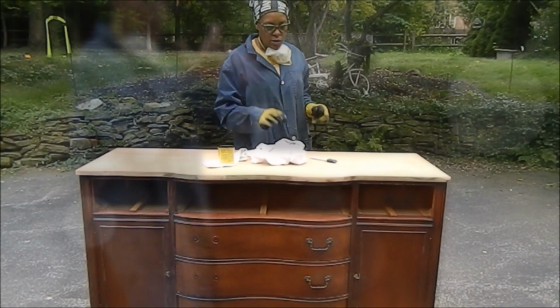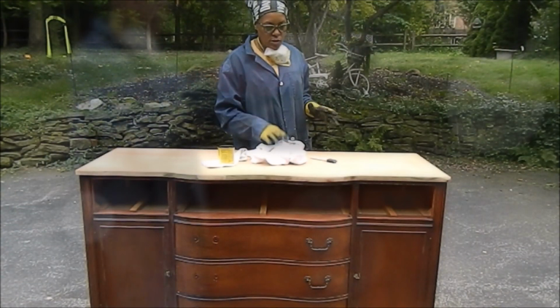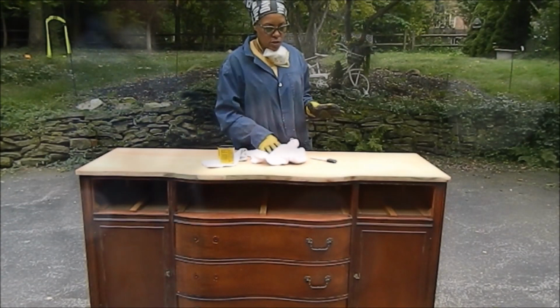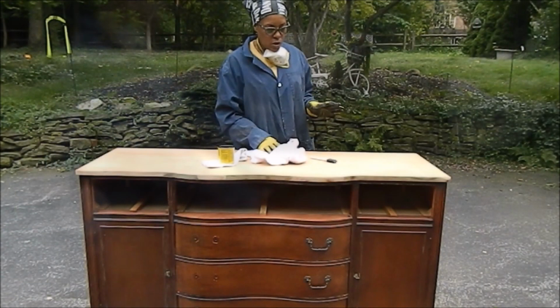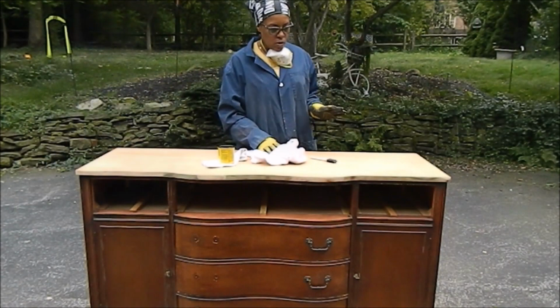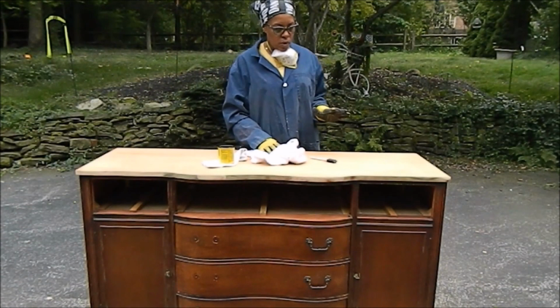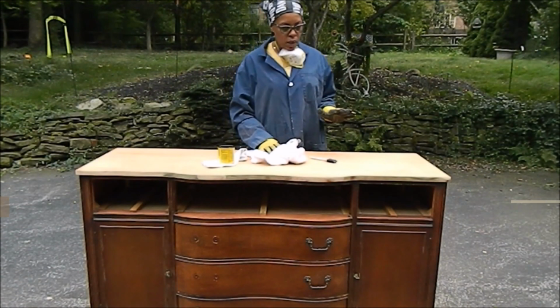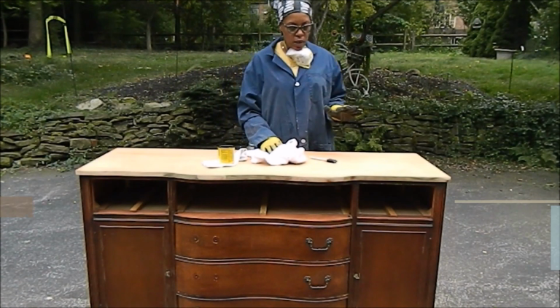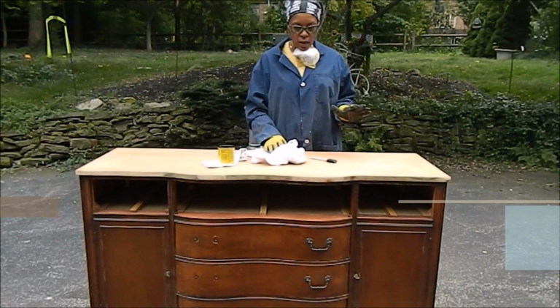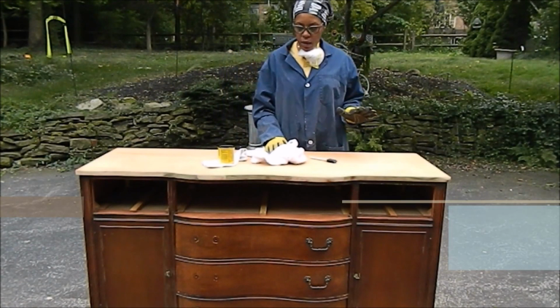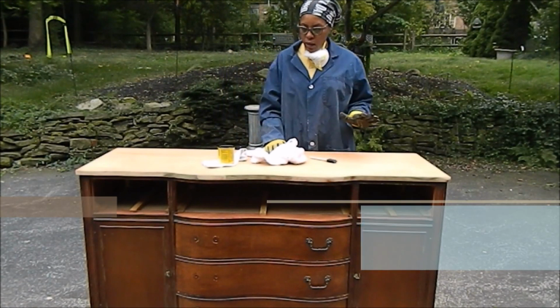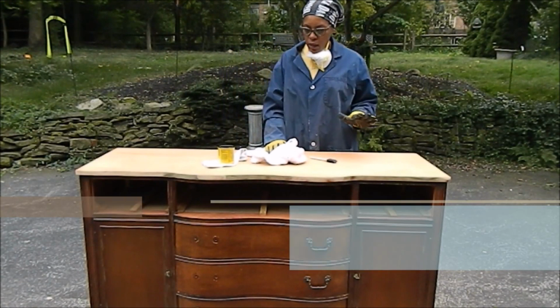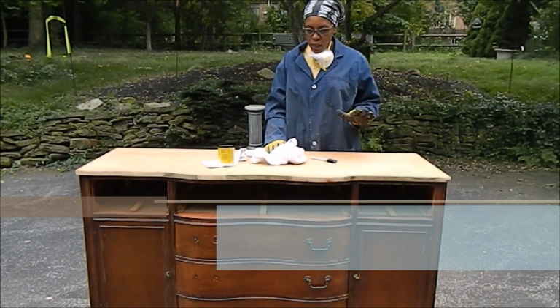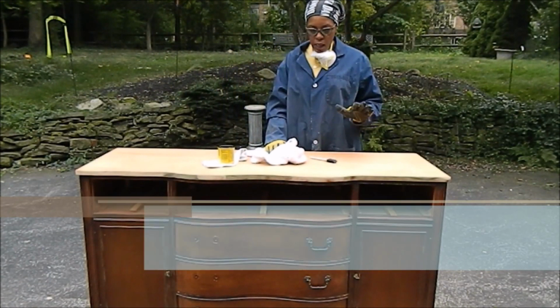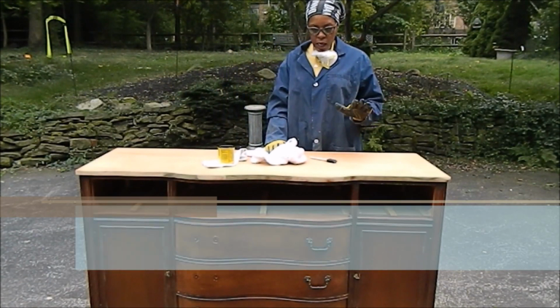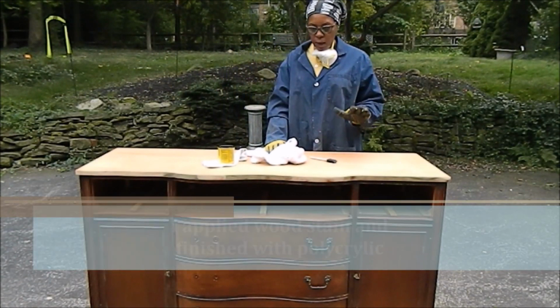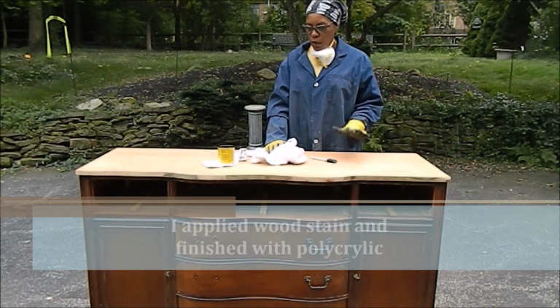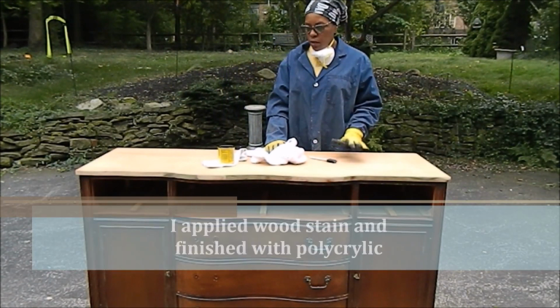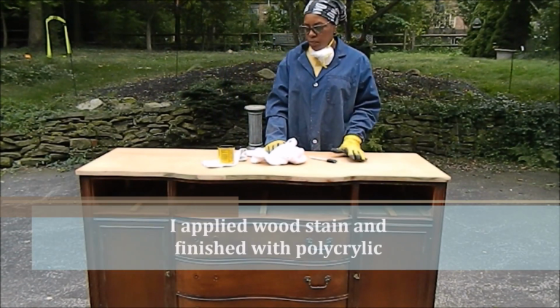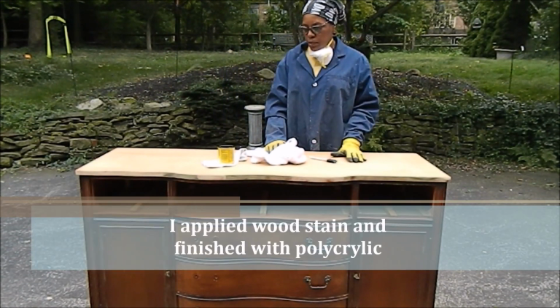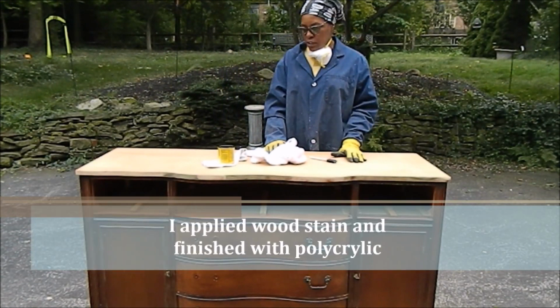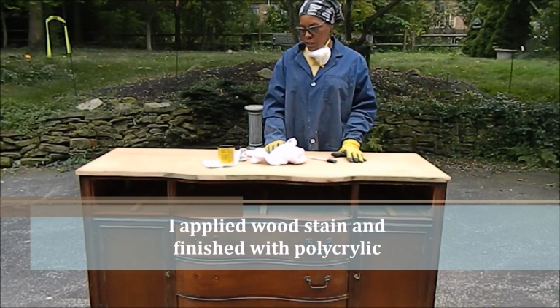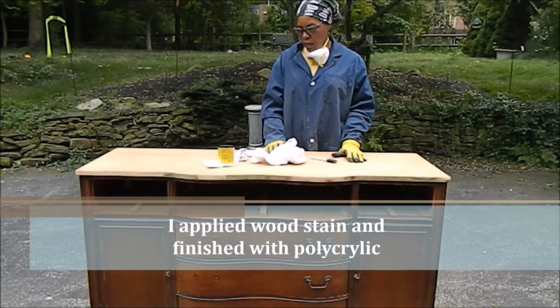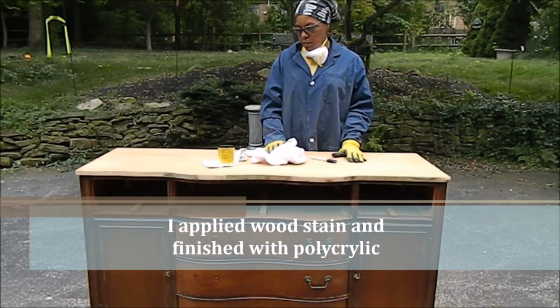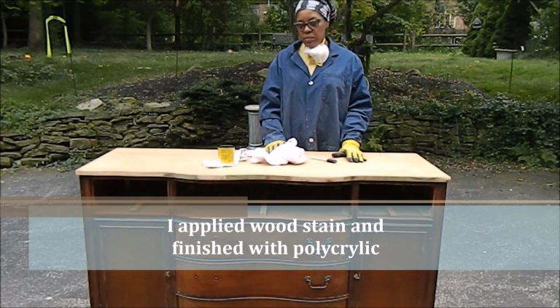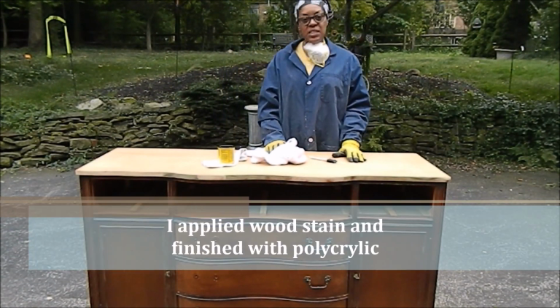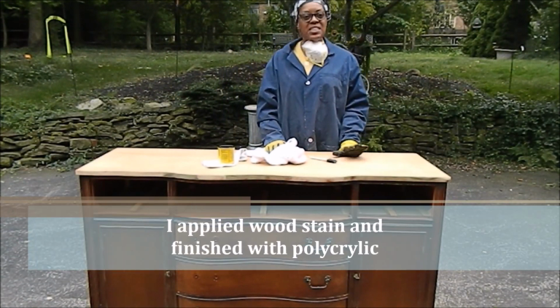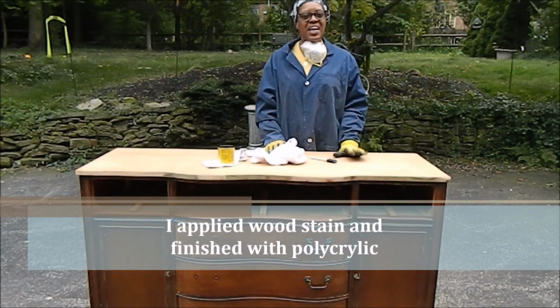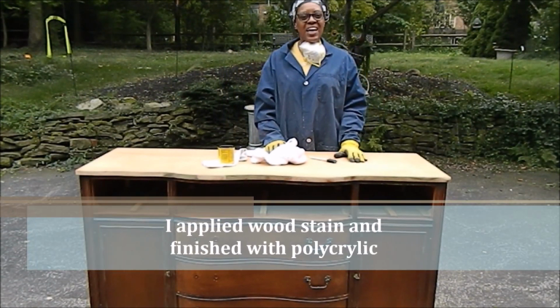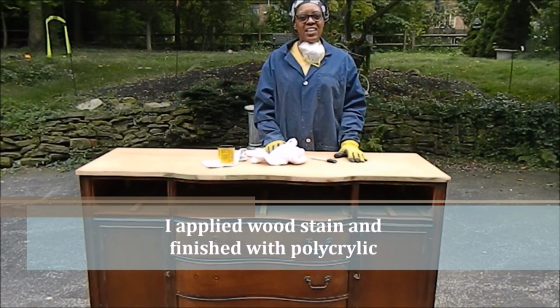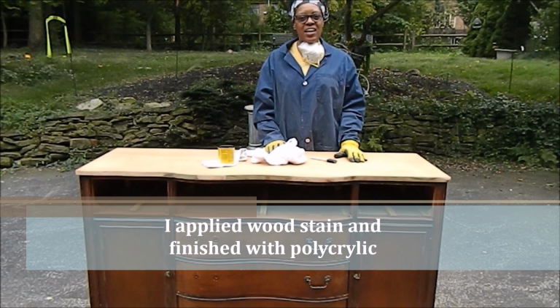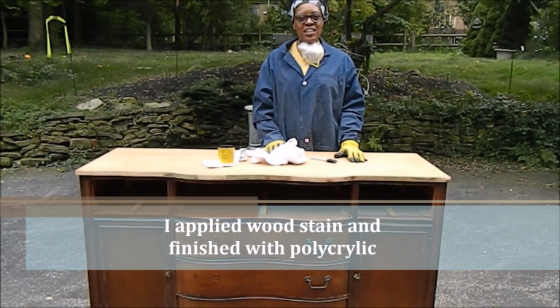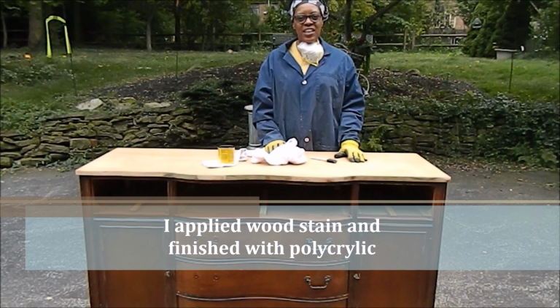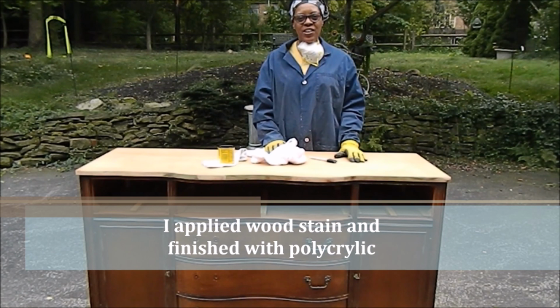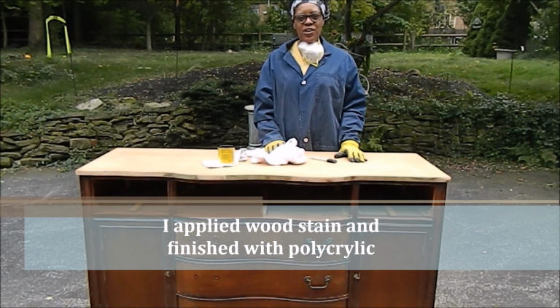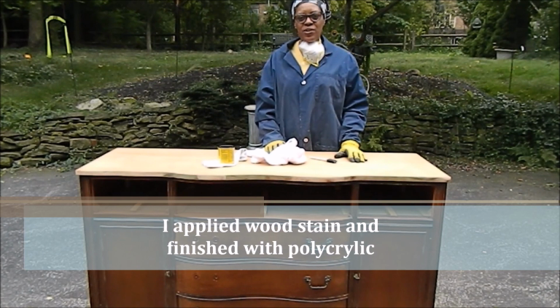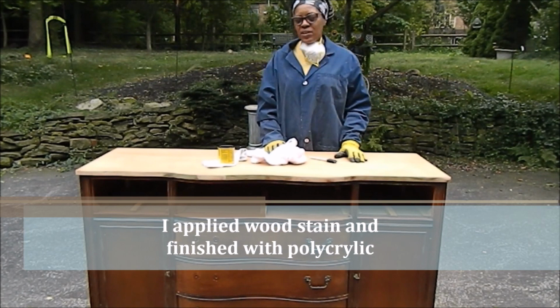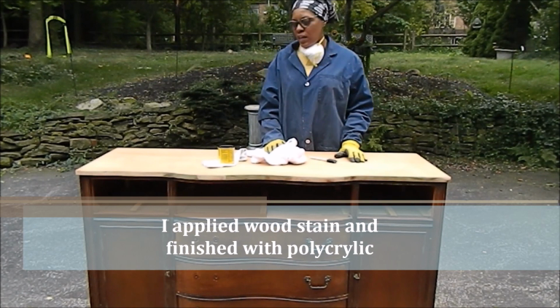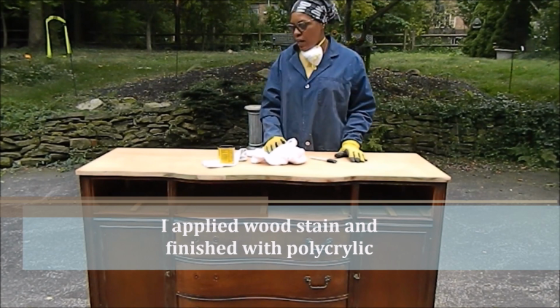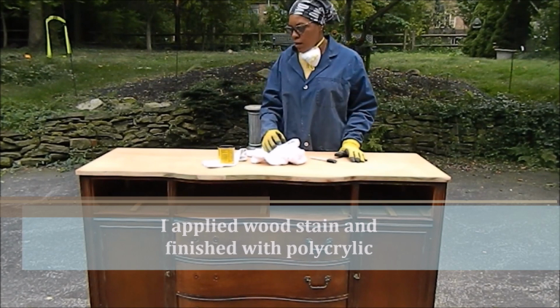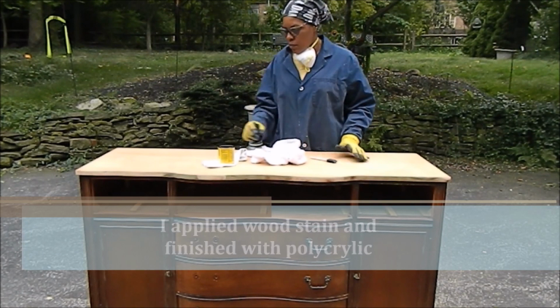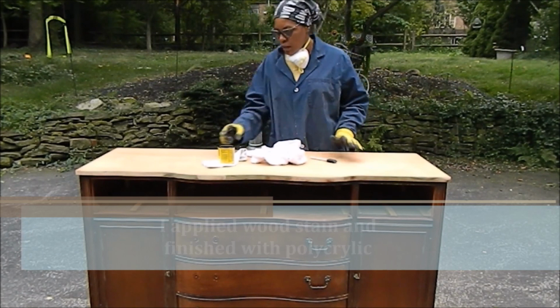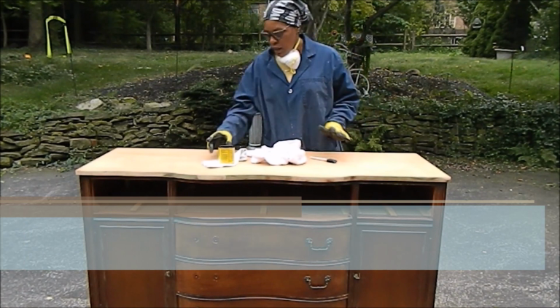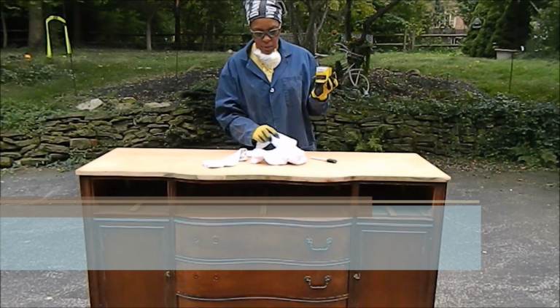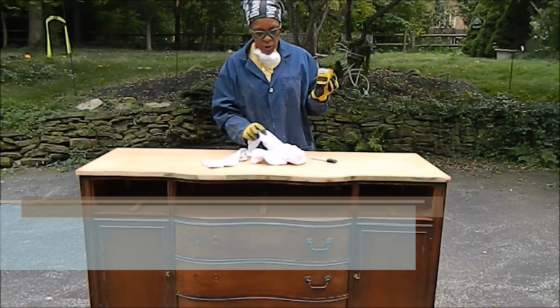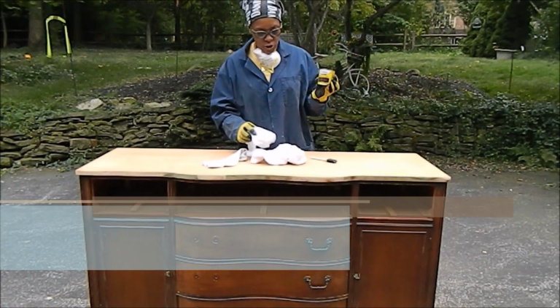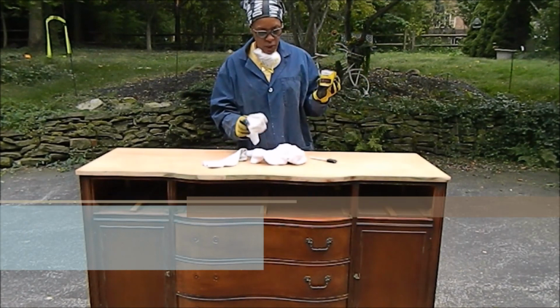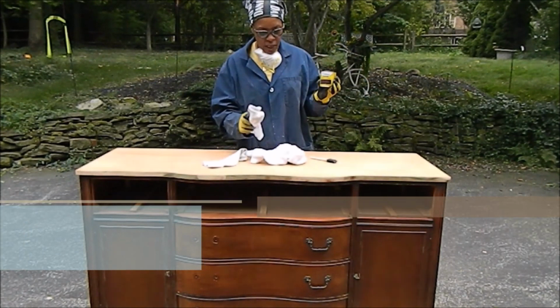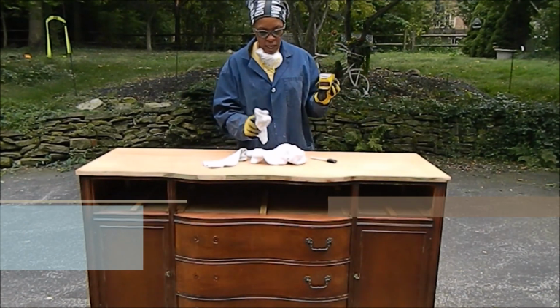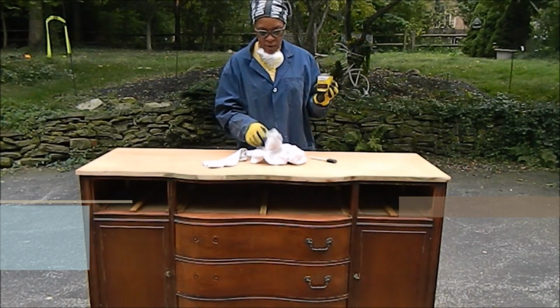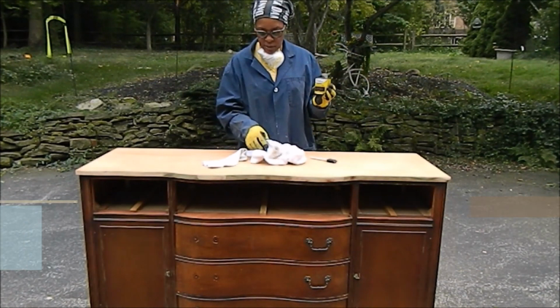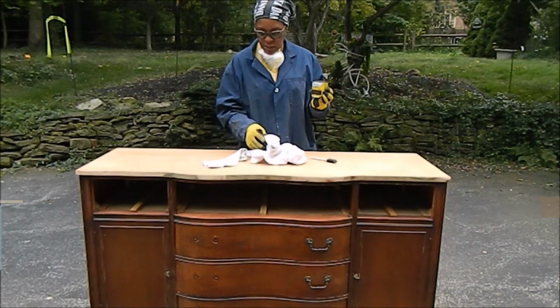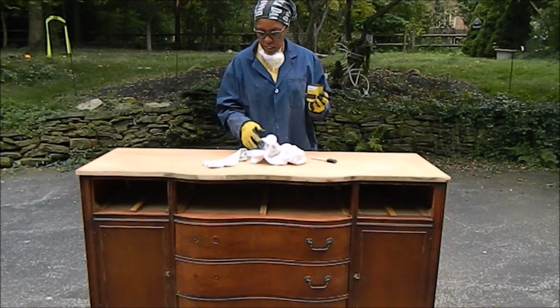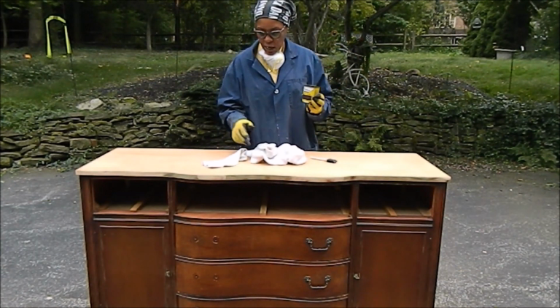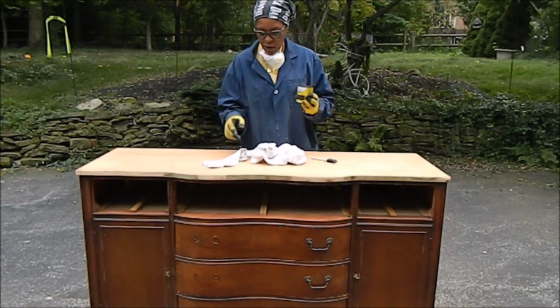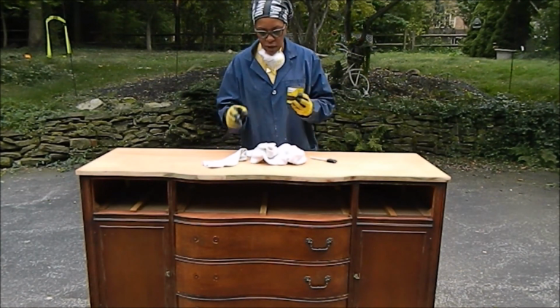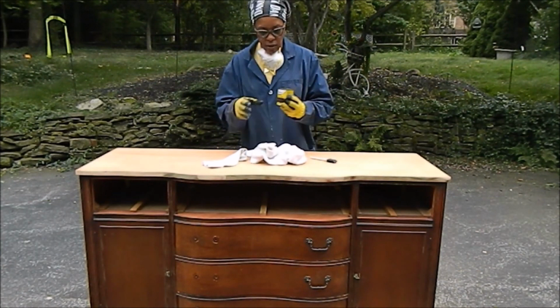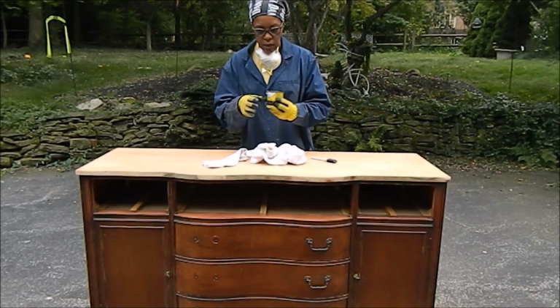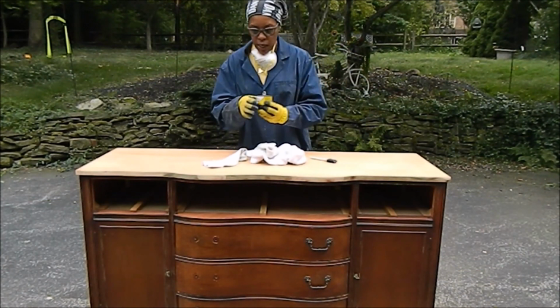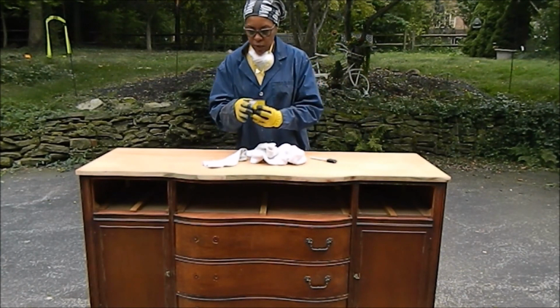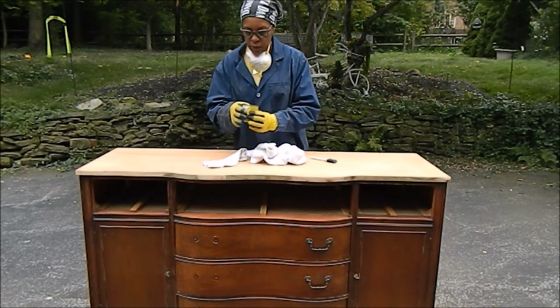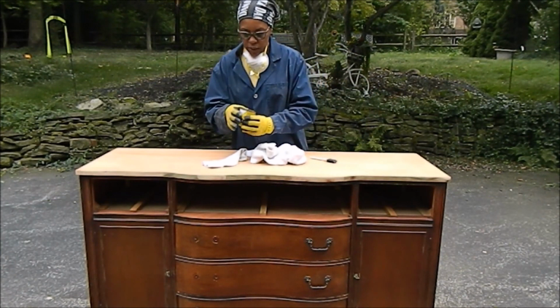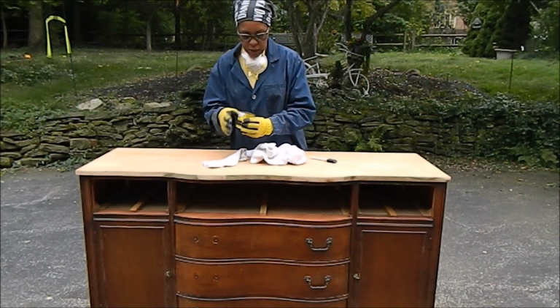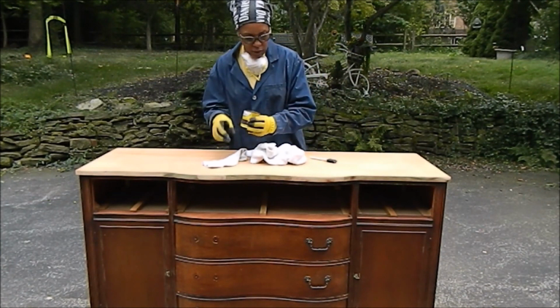I'm going to put some stain on here now. I'm going to try it out and see how it looks.